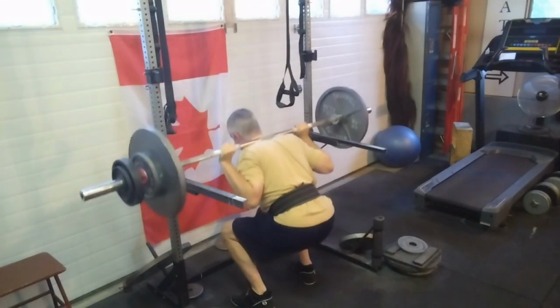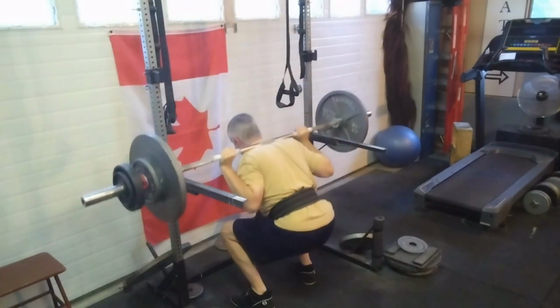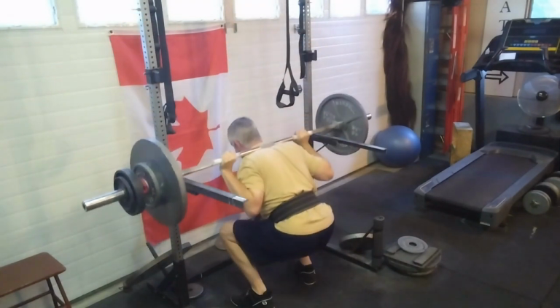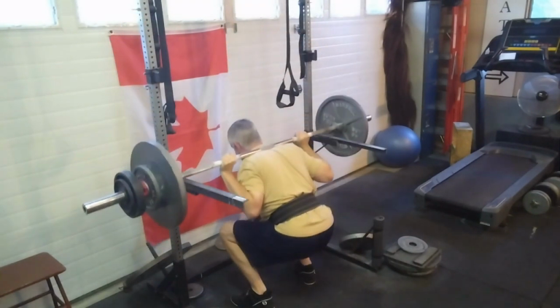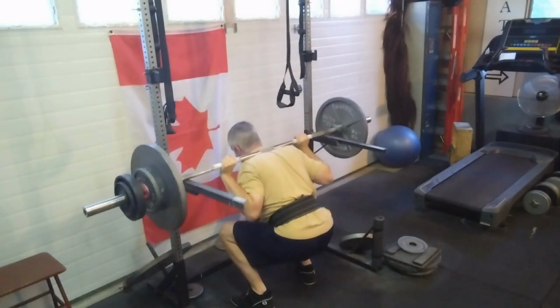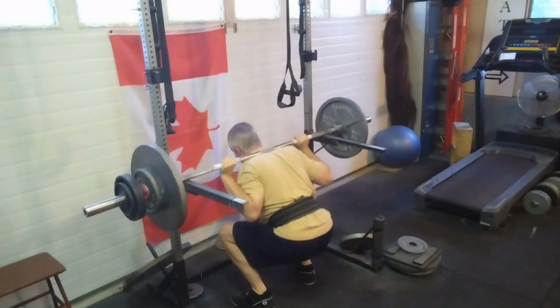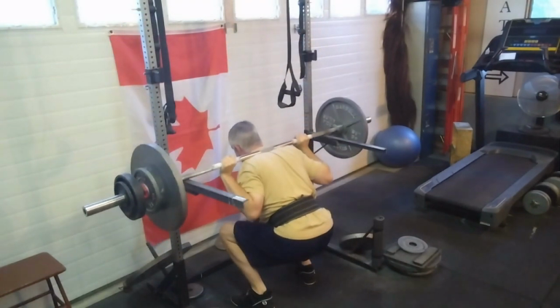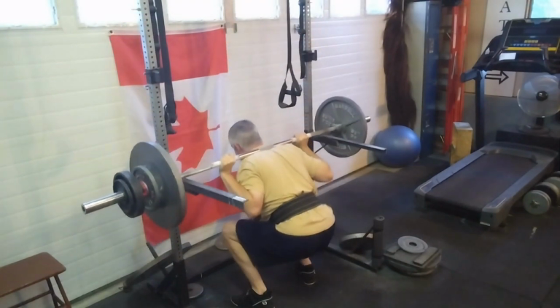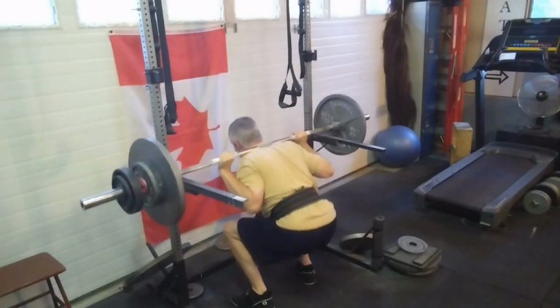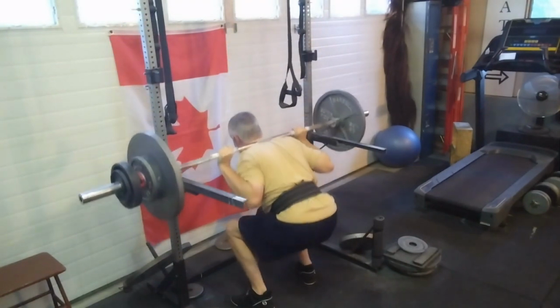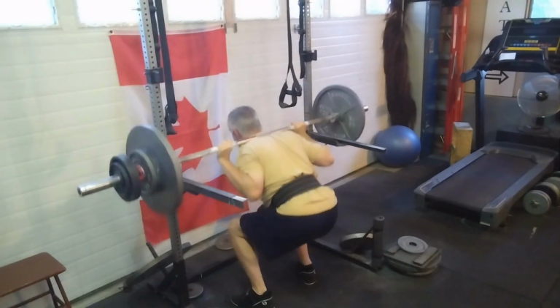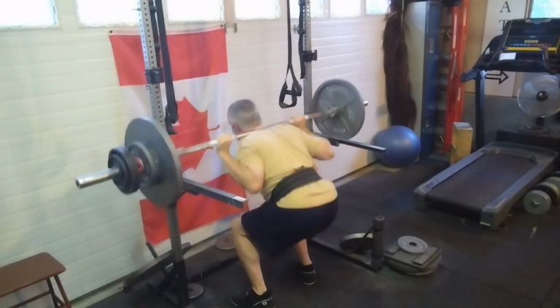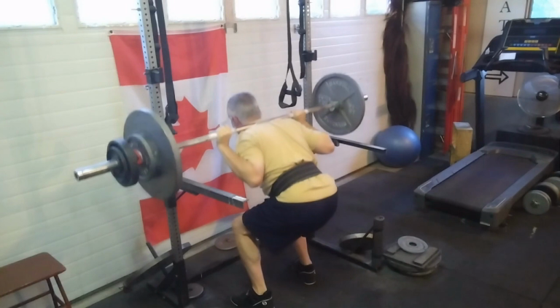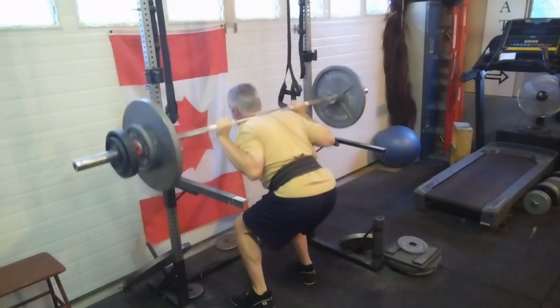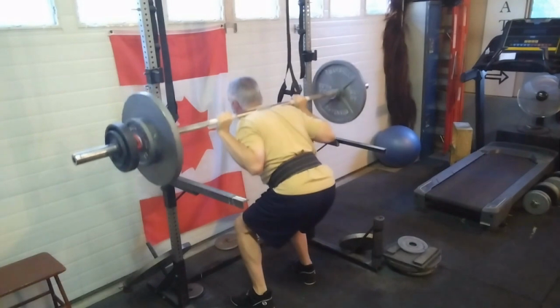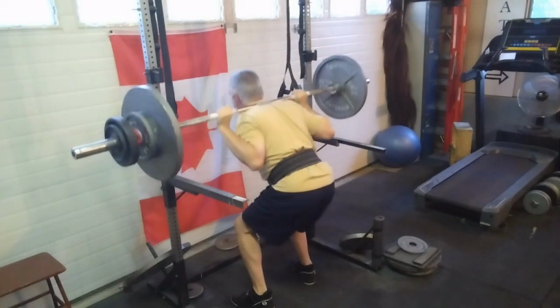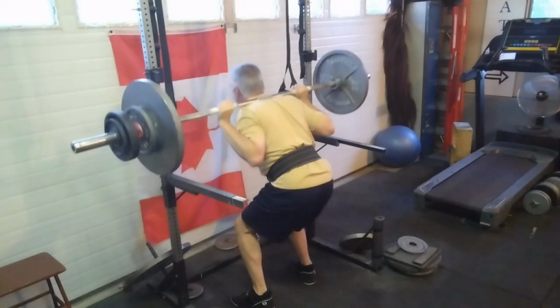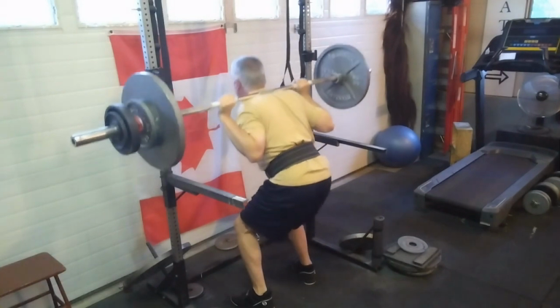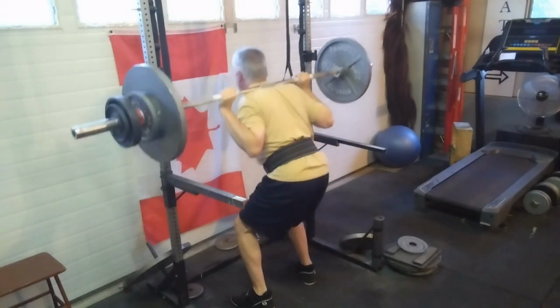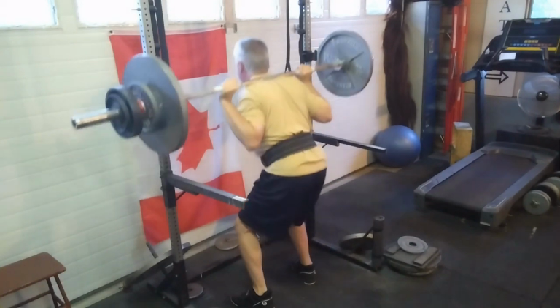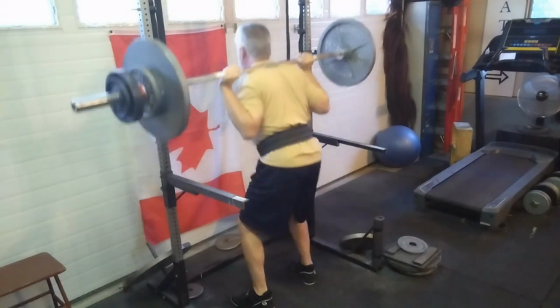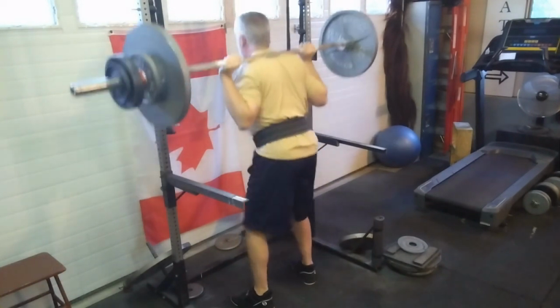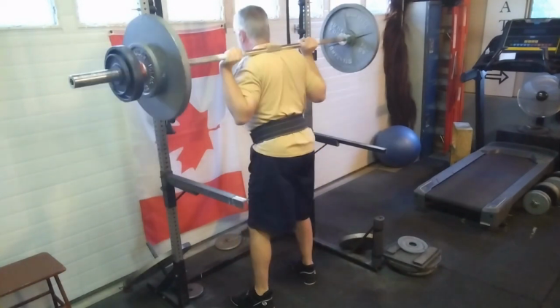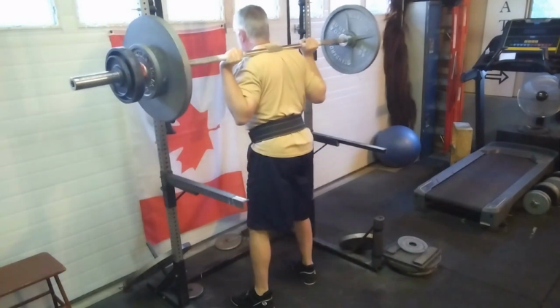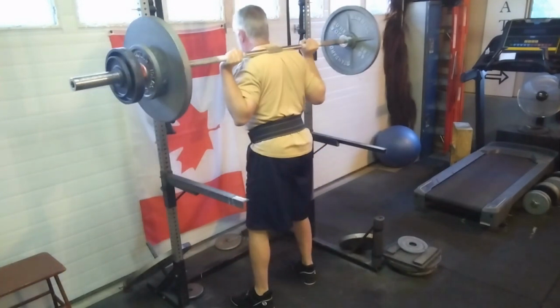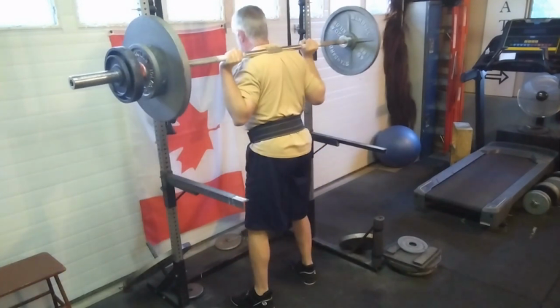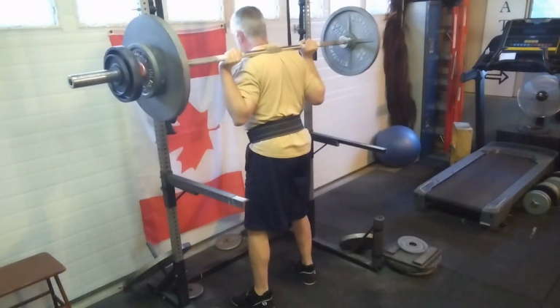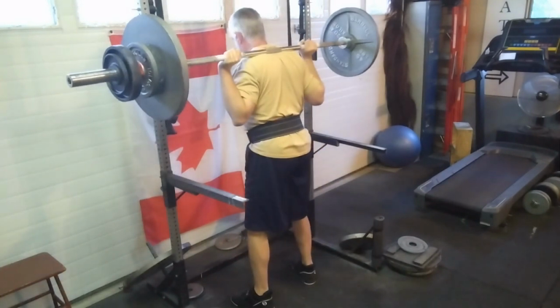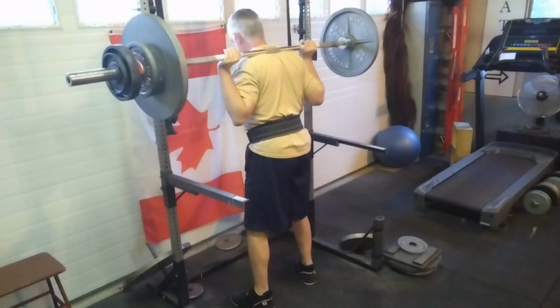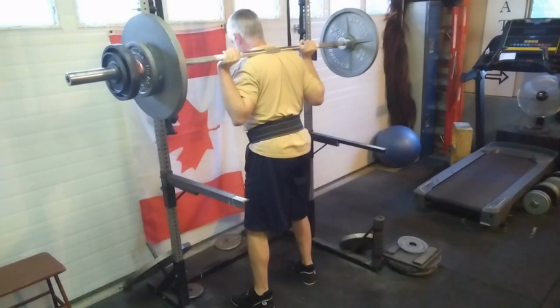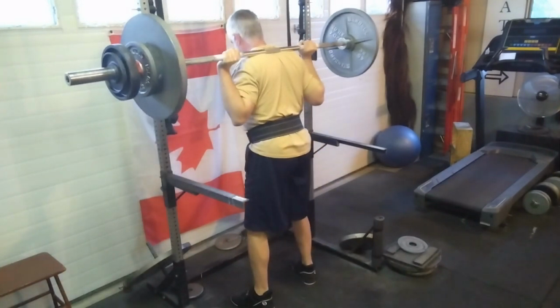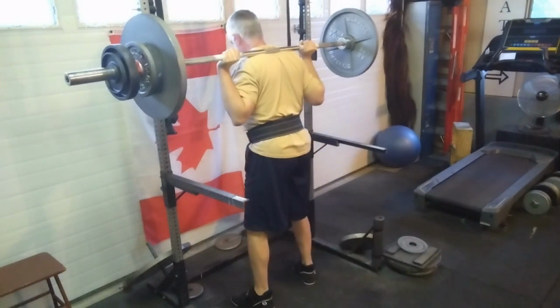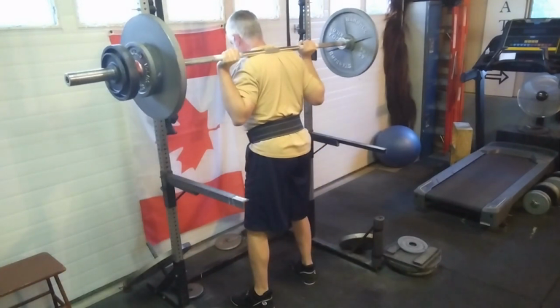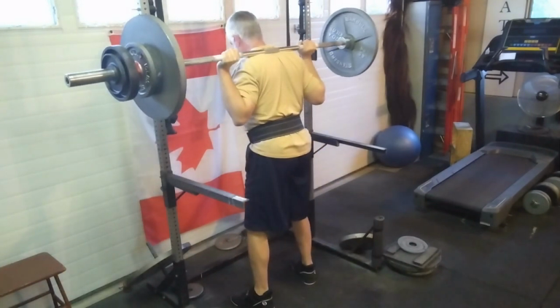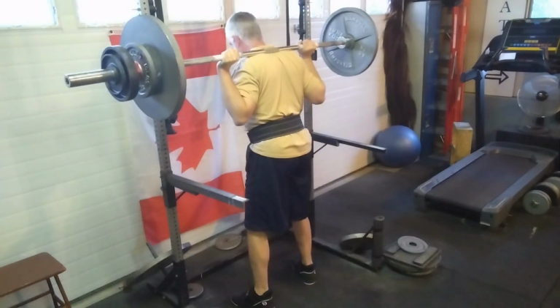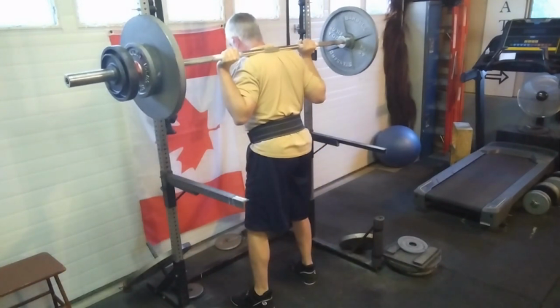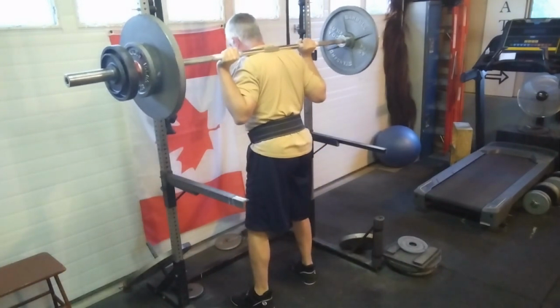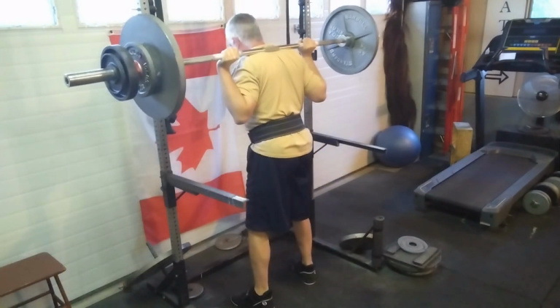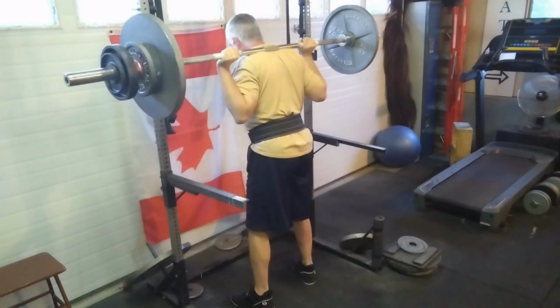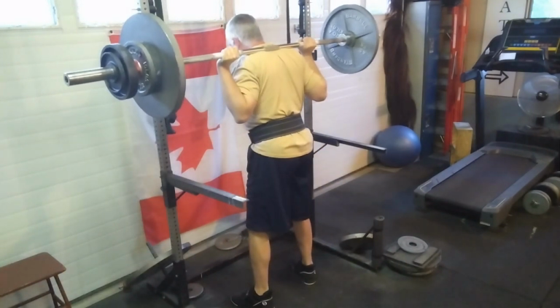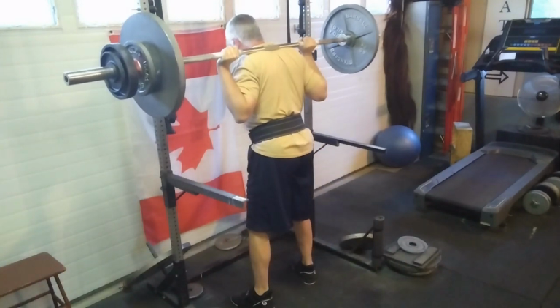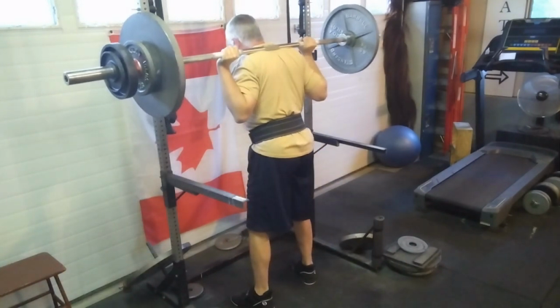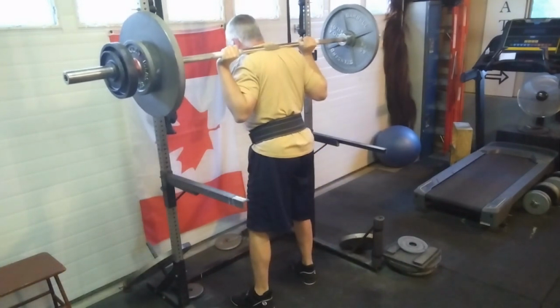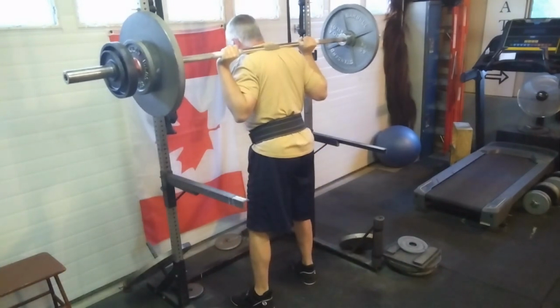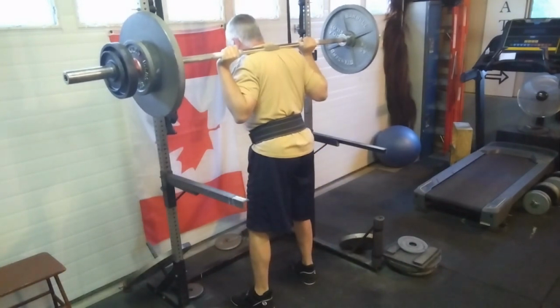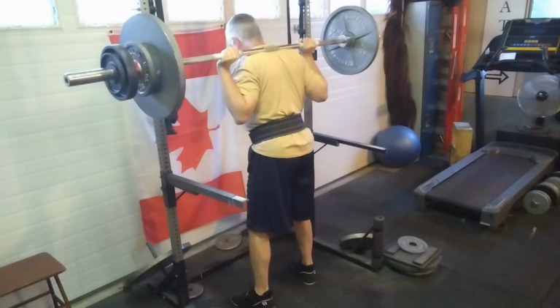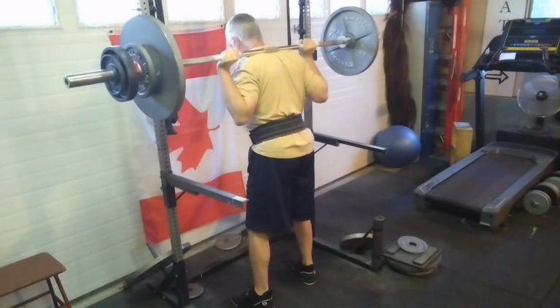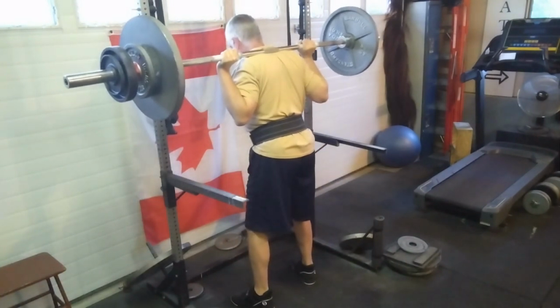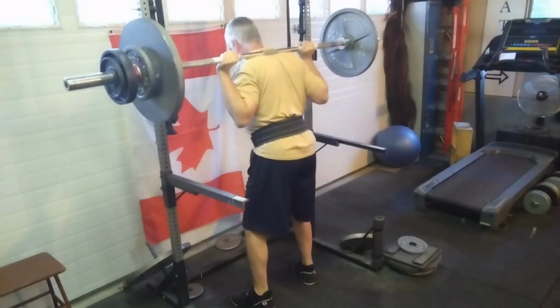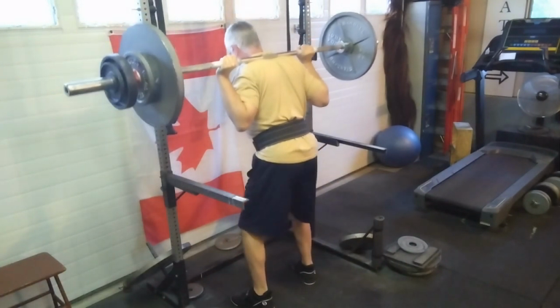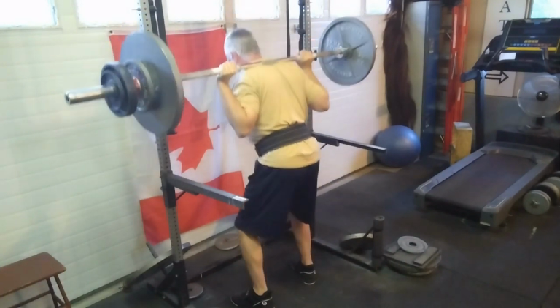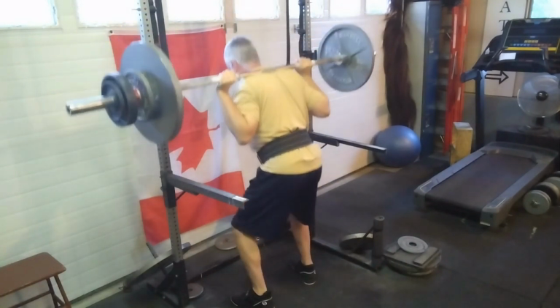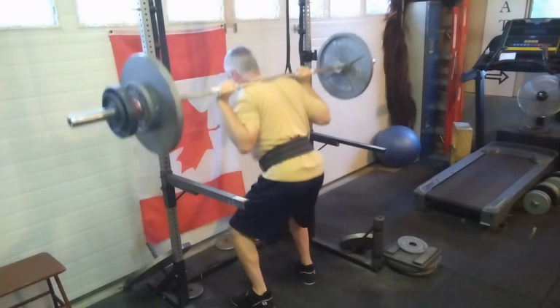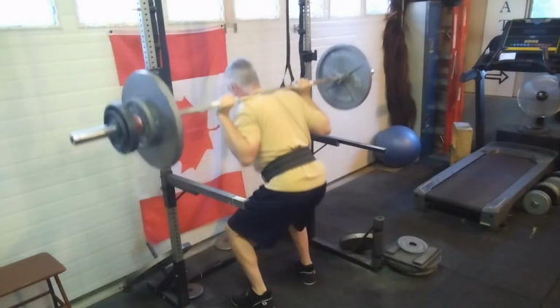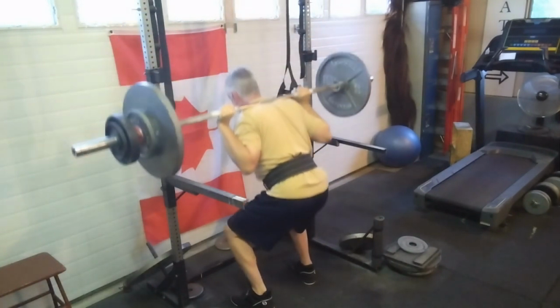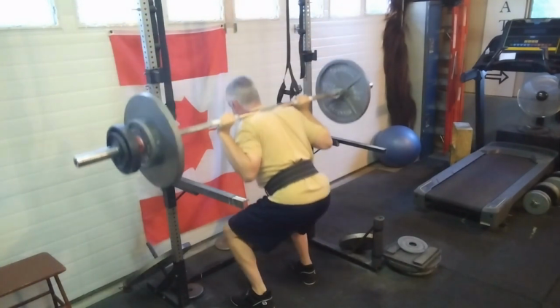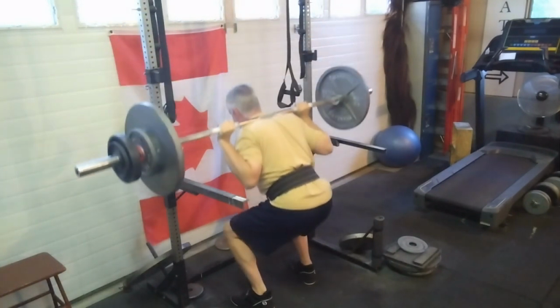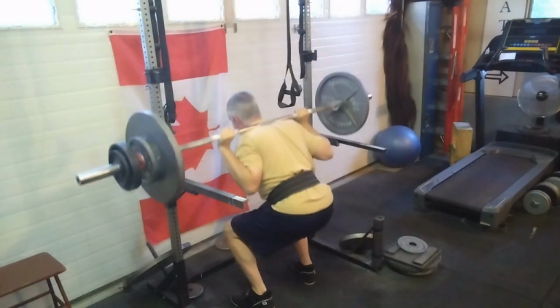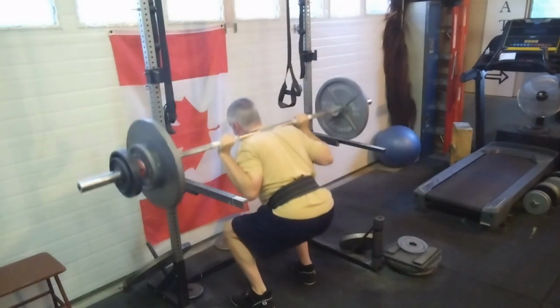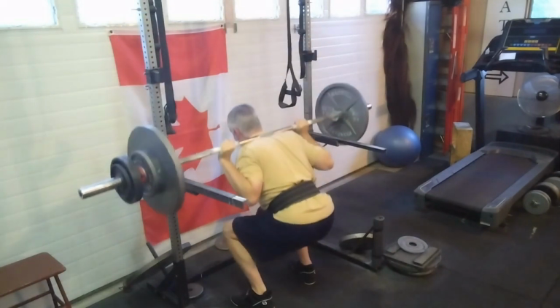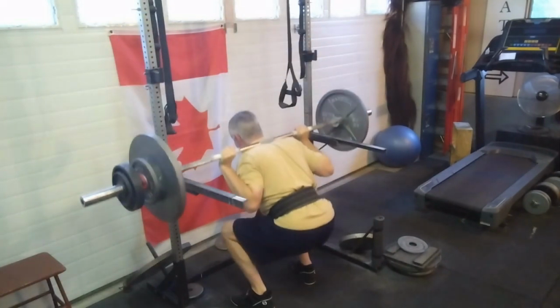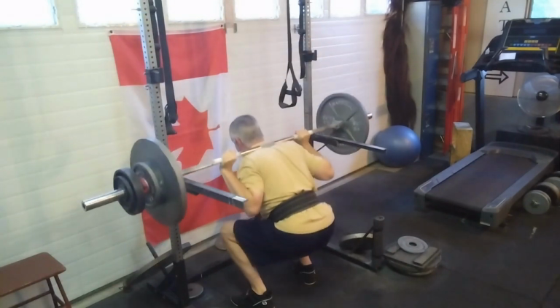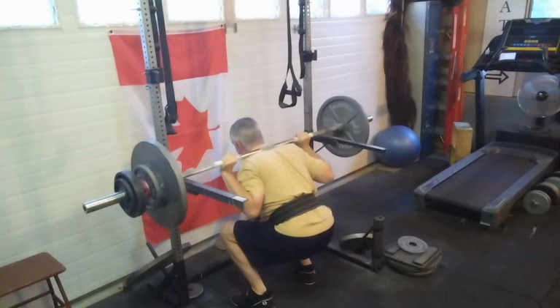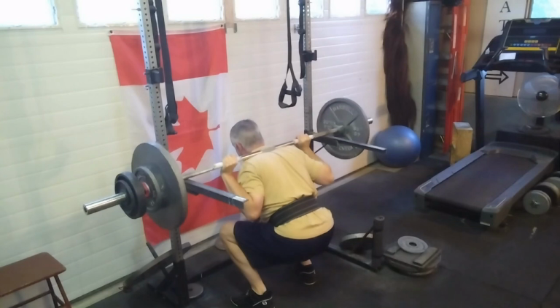Wow, I'm happy with that. That's a nice number — it can be my friend. Now let's see how presses go.